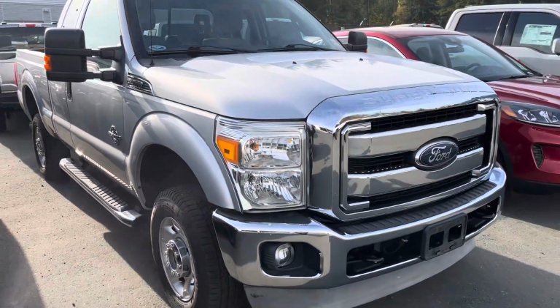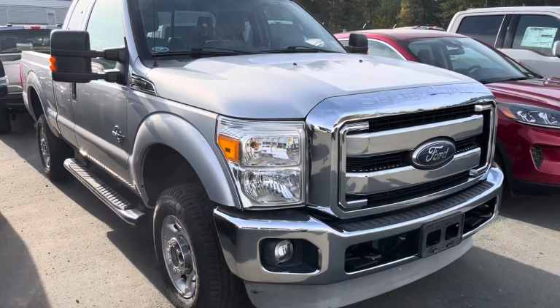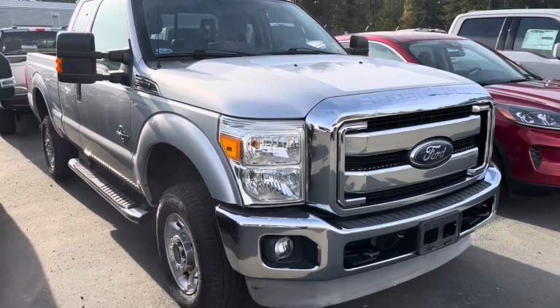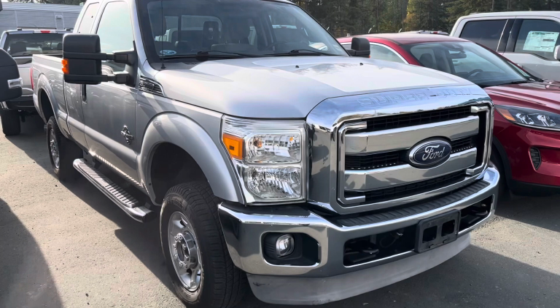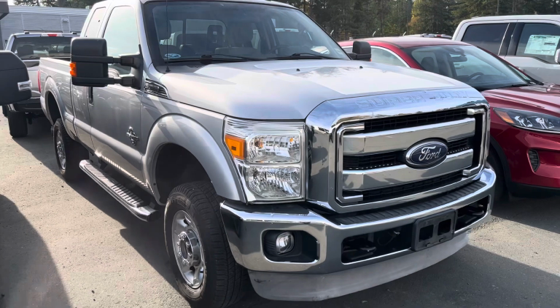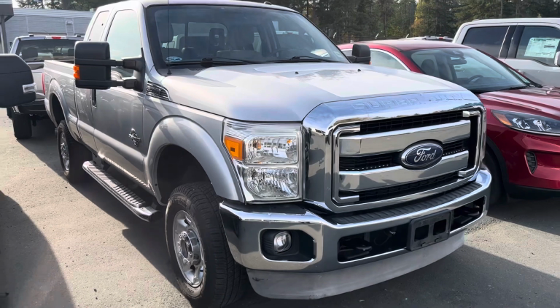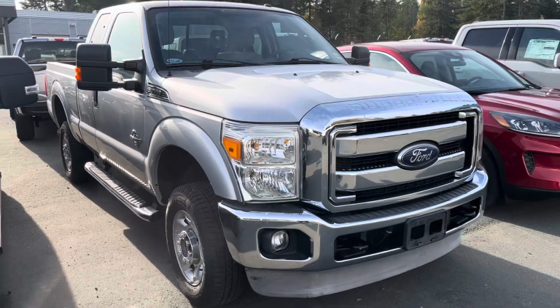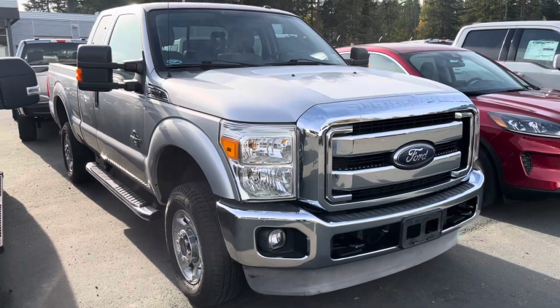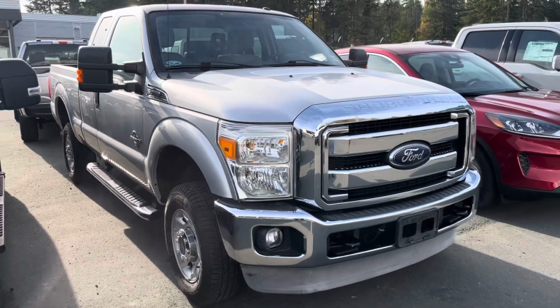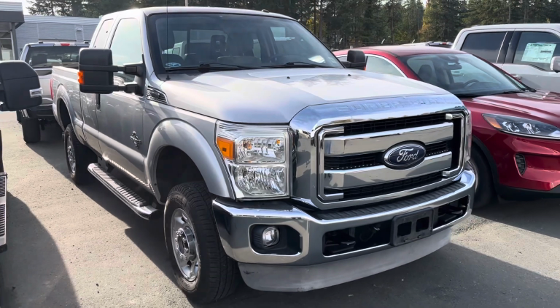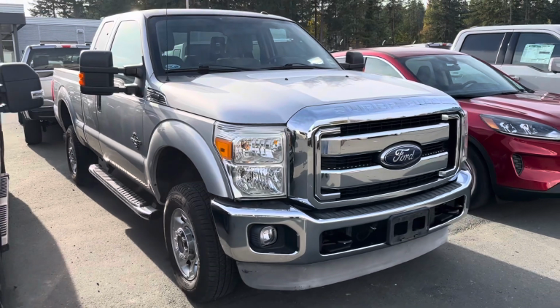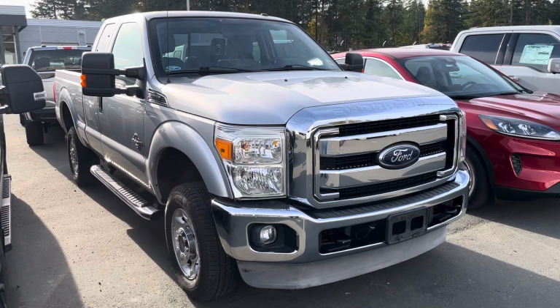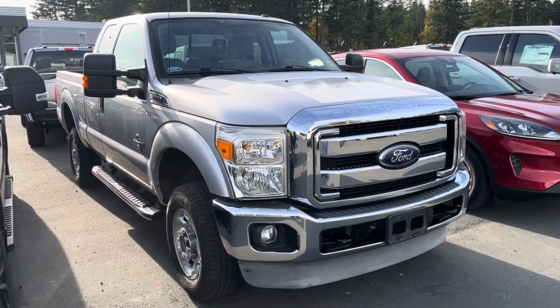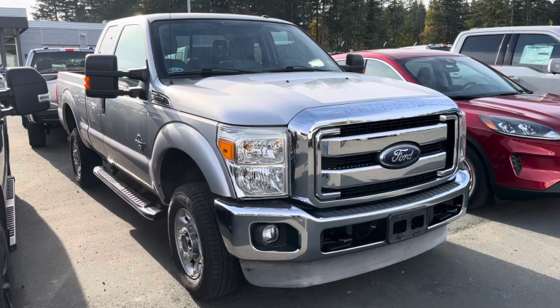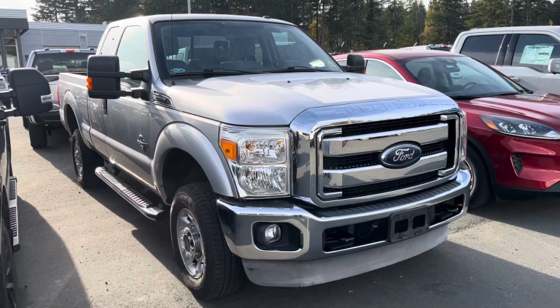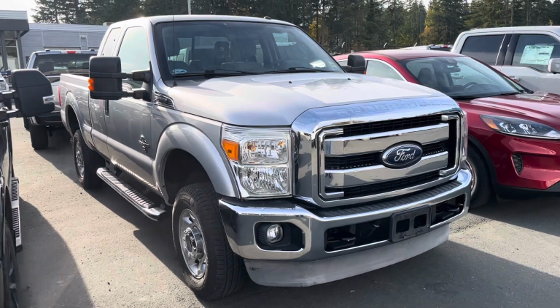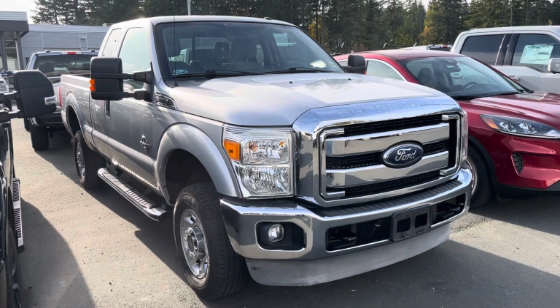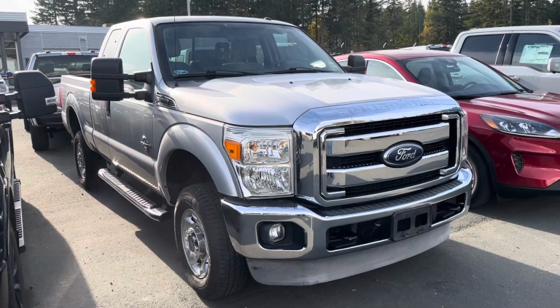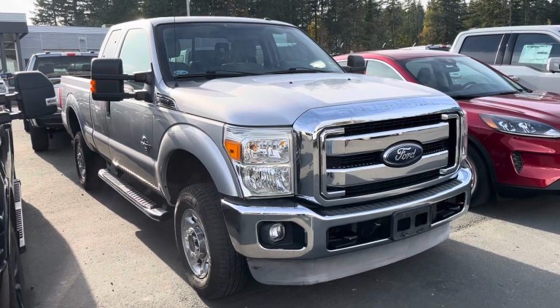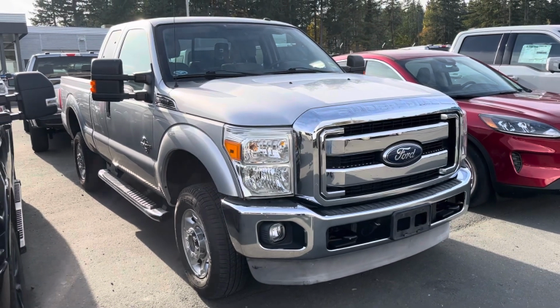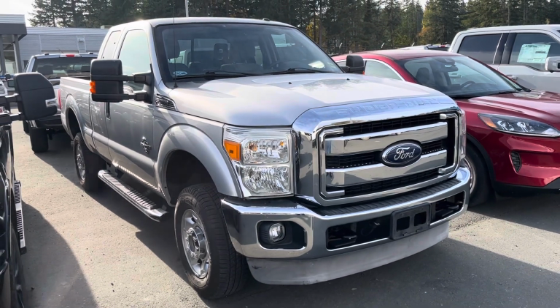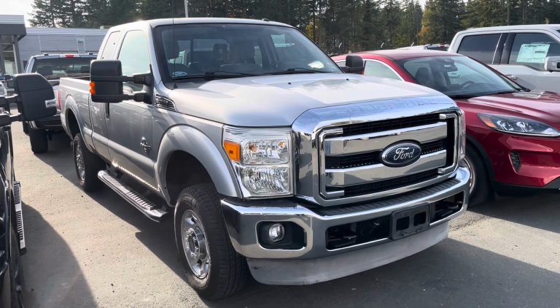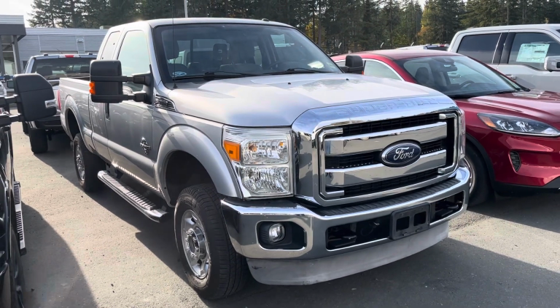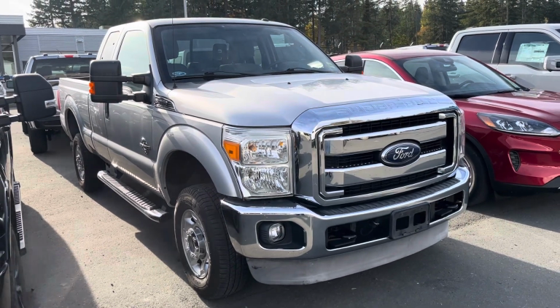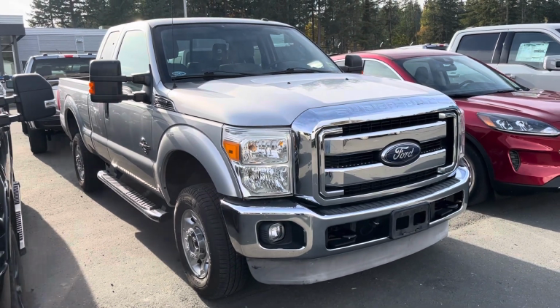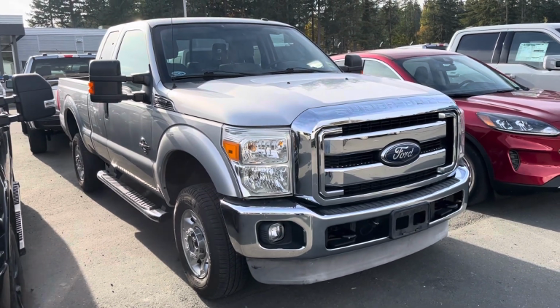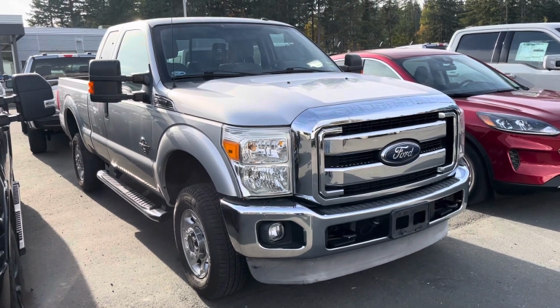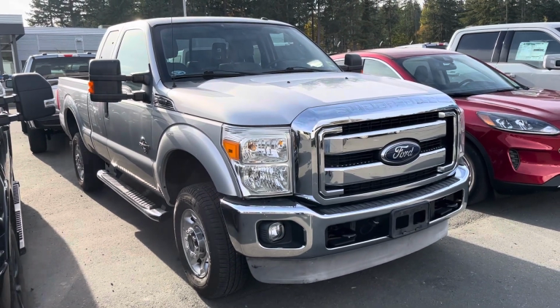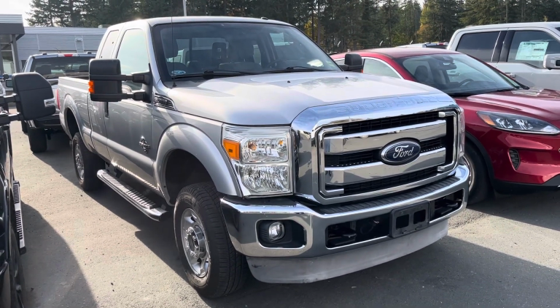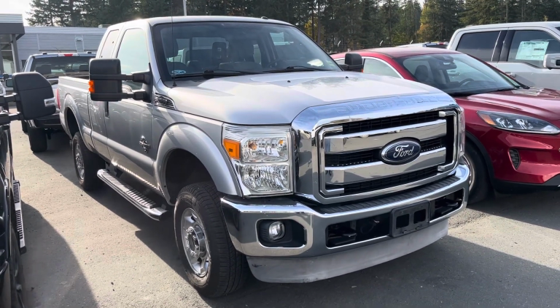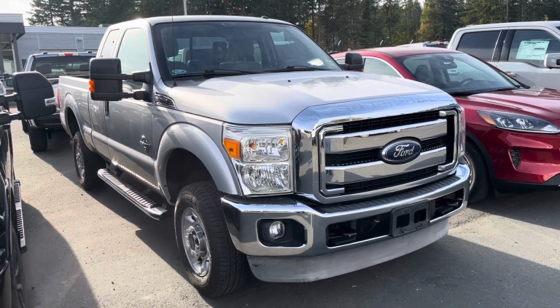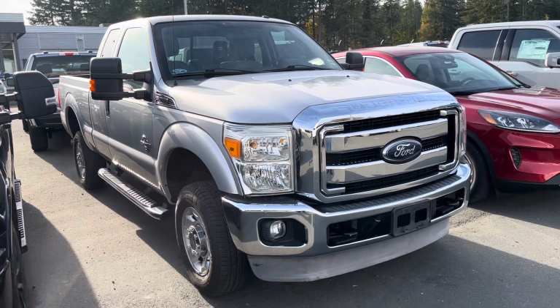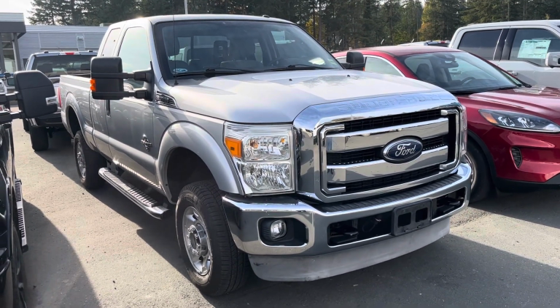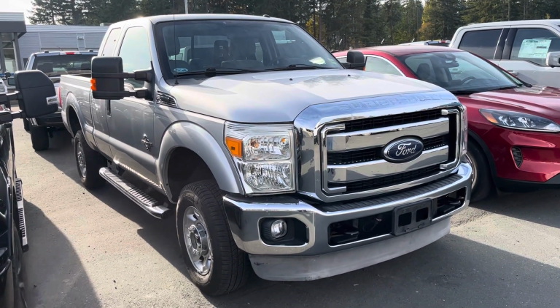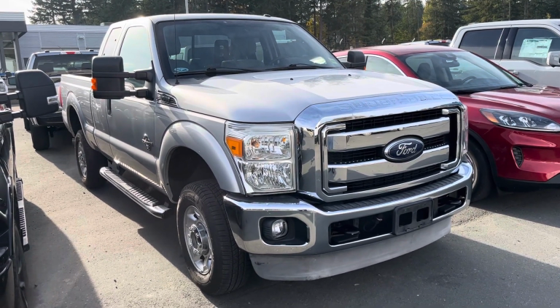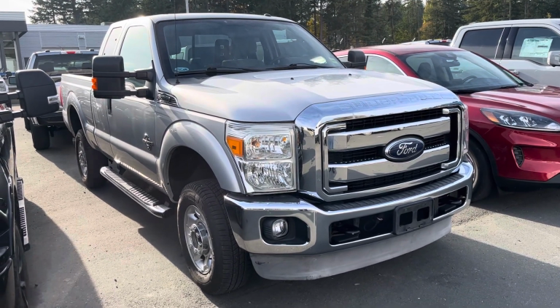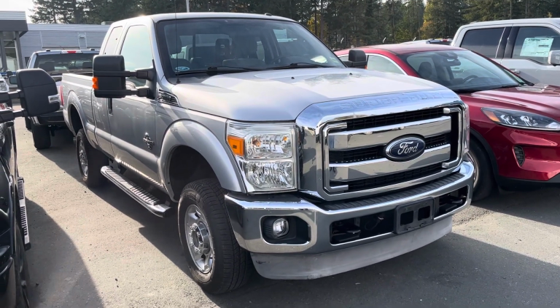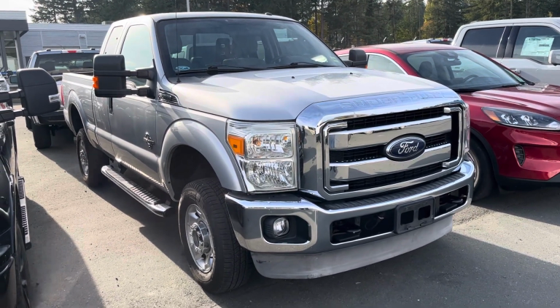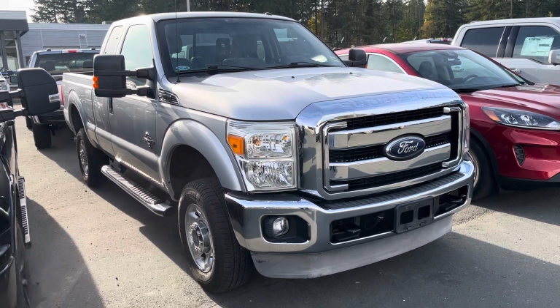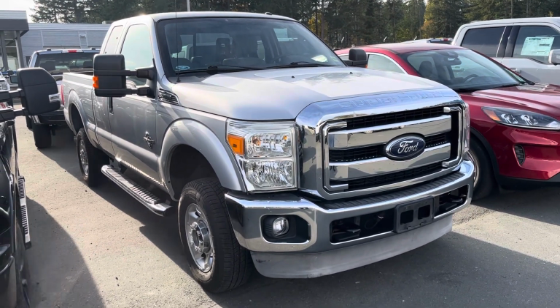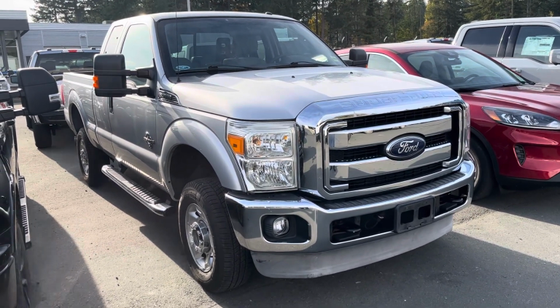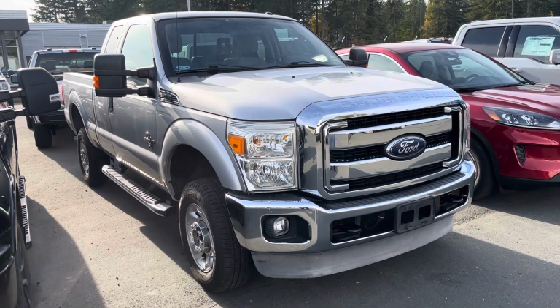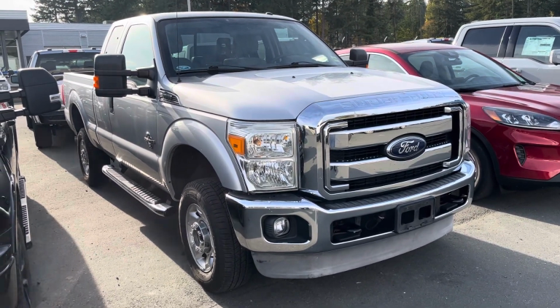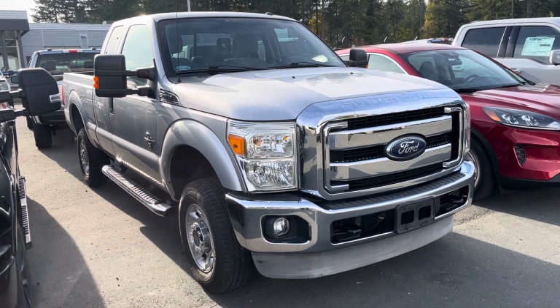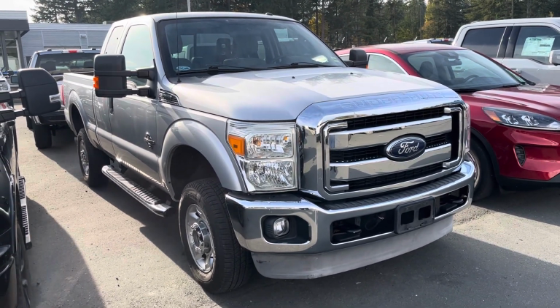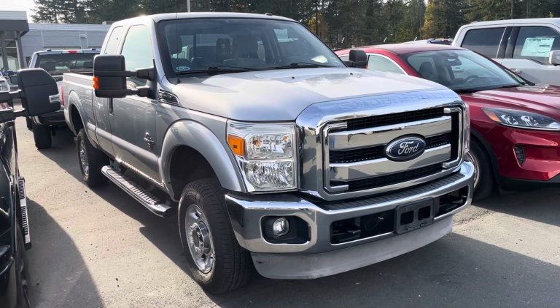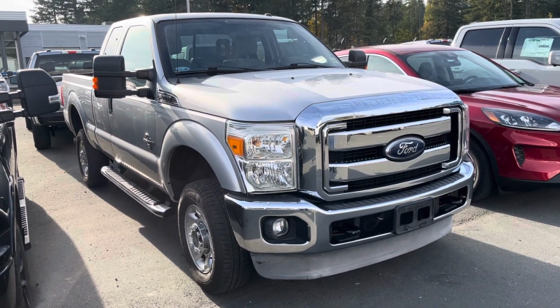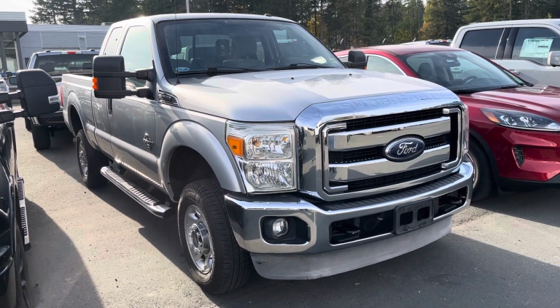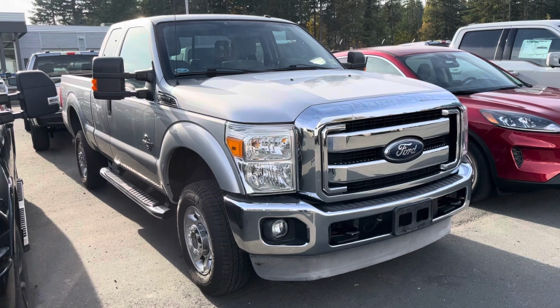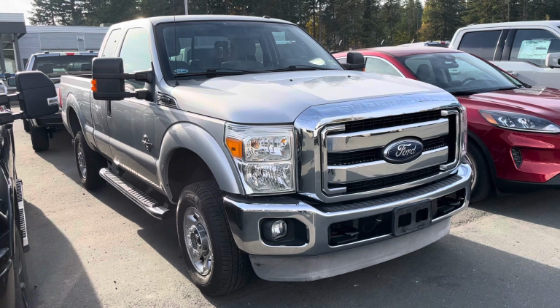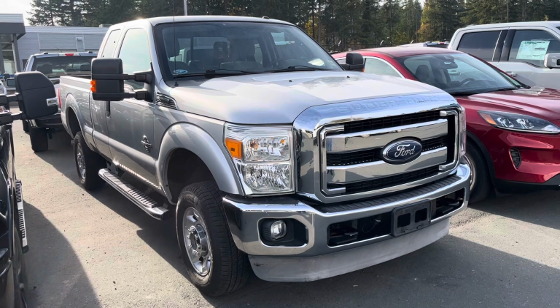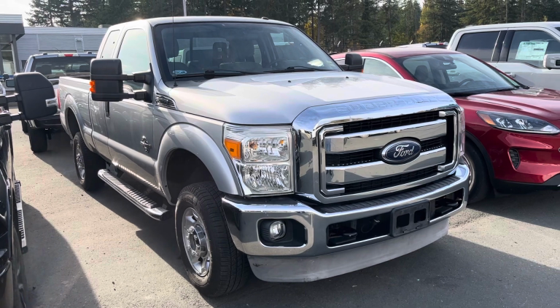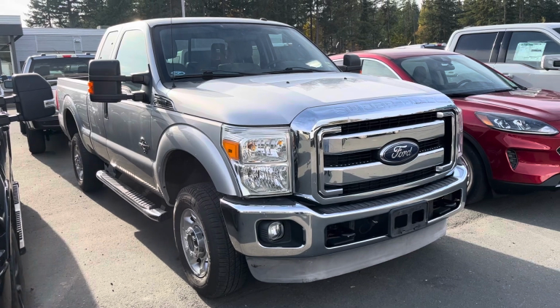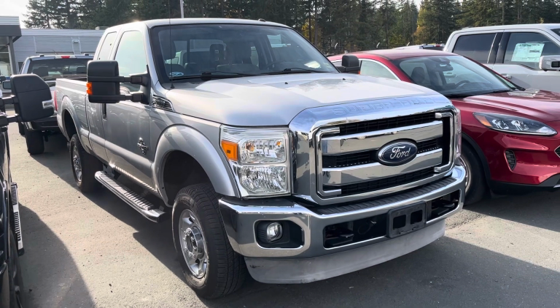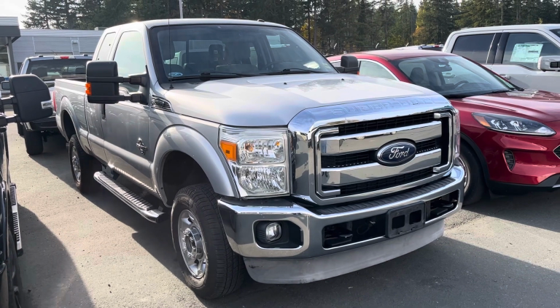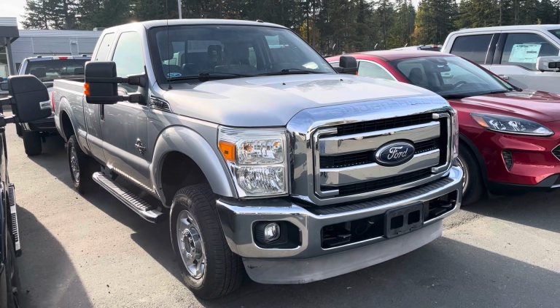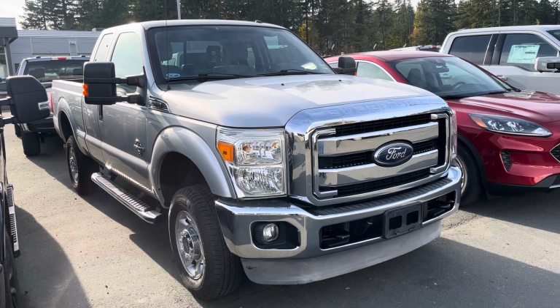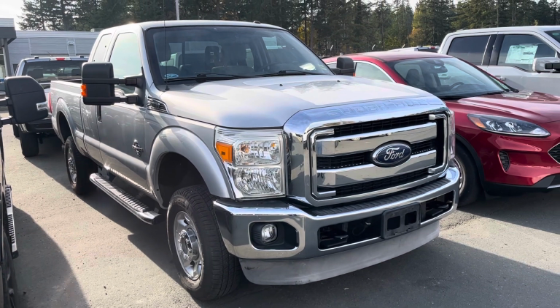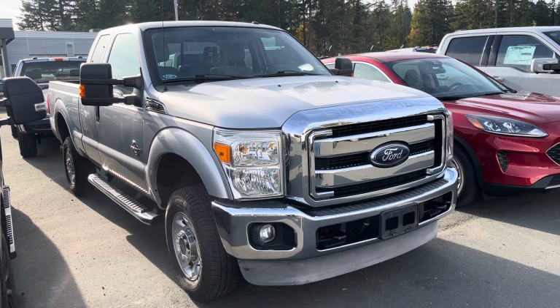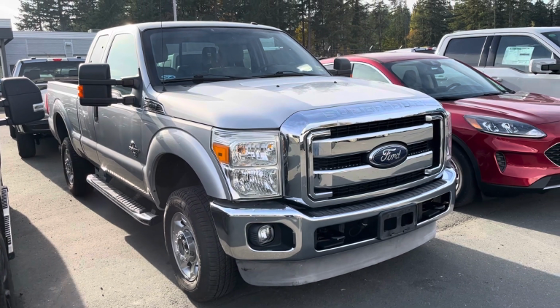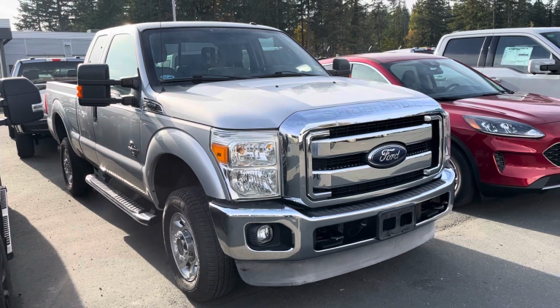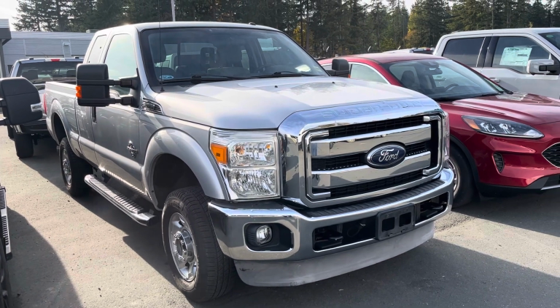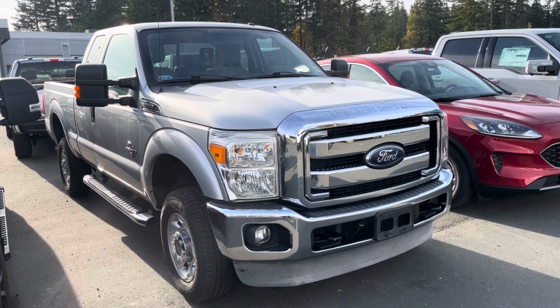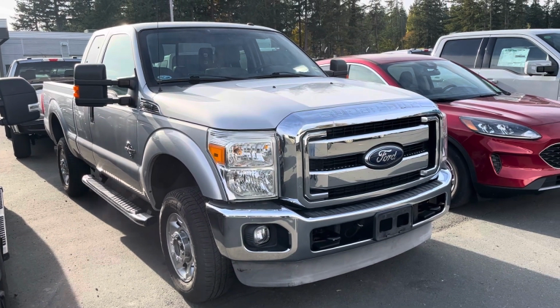So yeah, that is one beautiful truck — 2011 F350 XLT Super Cab diesel.